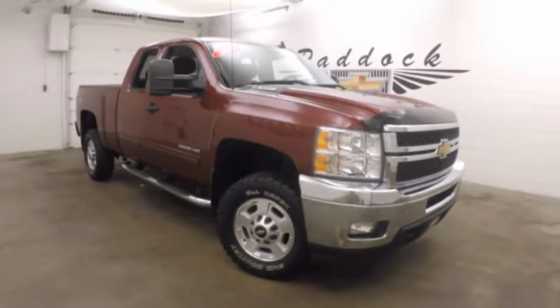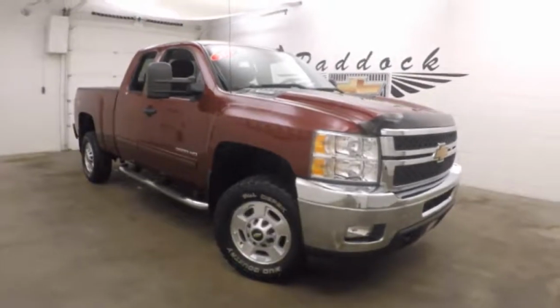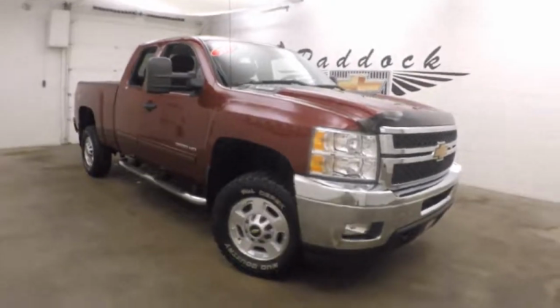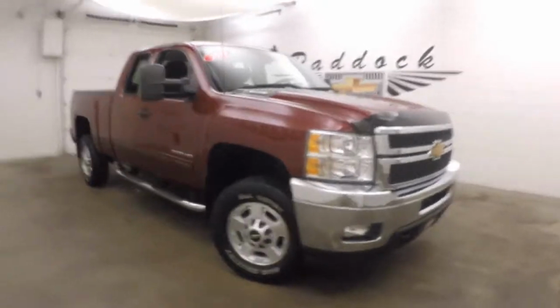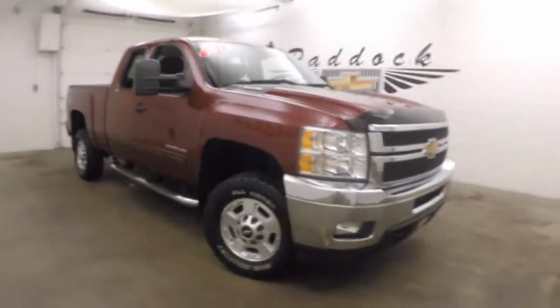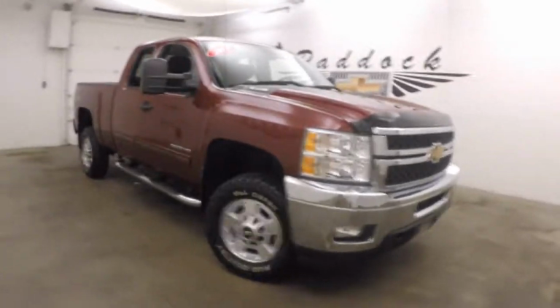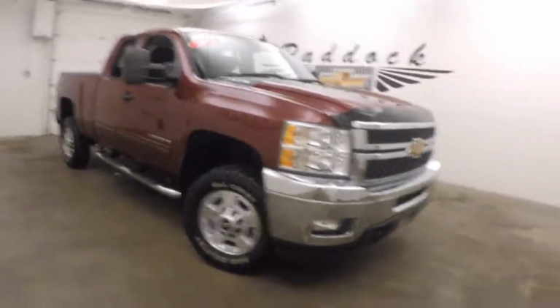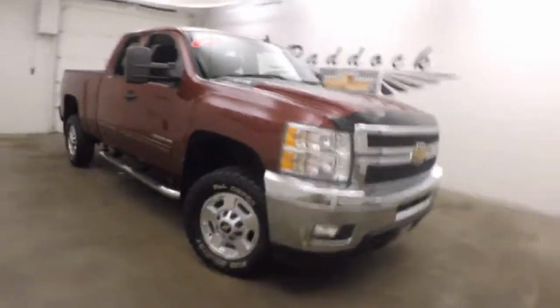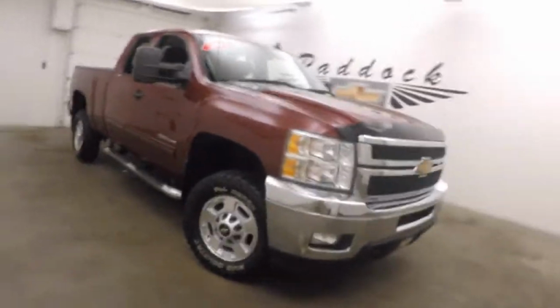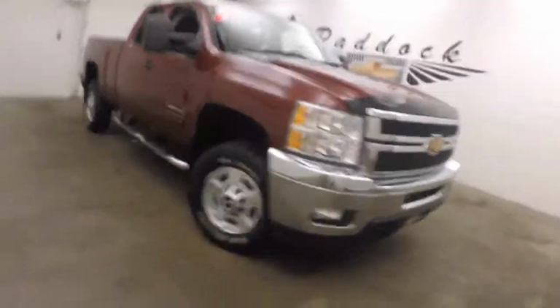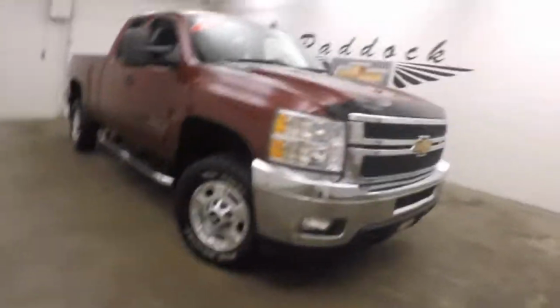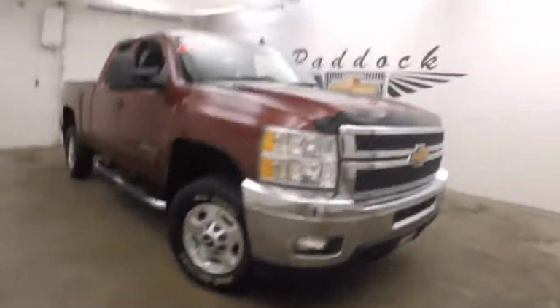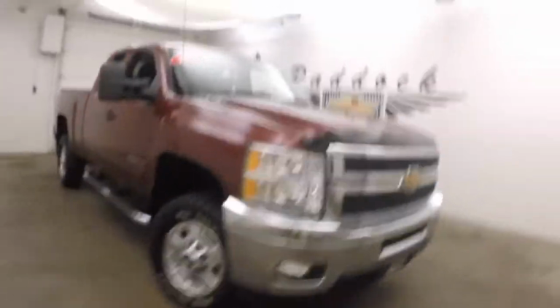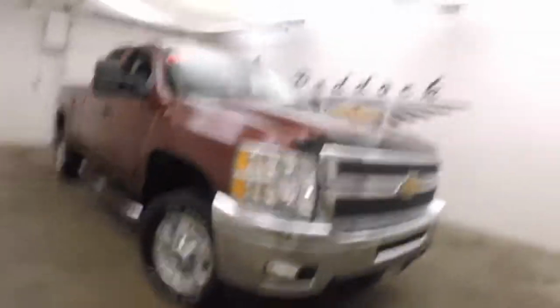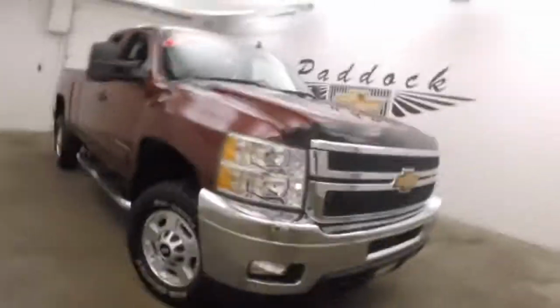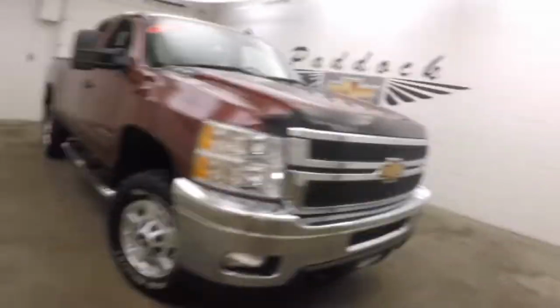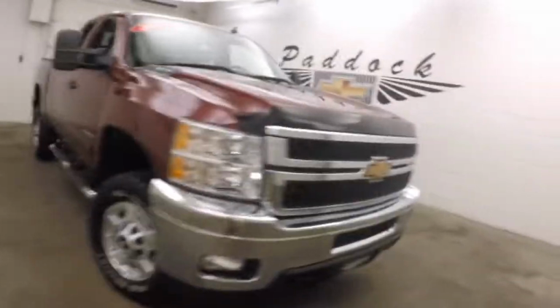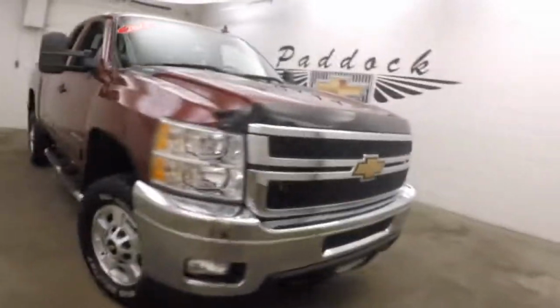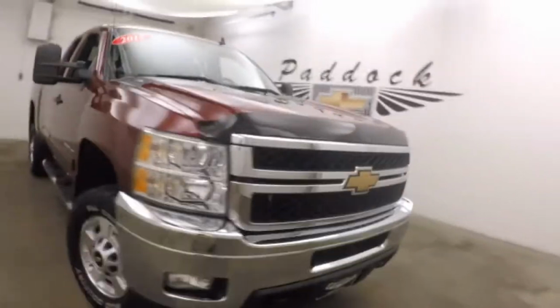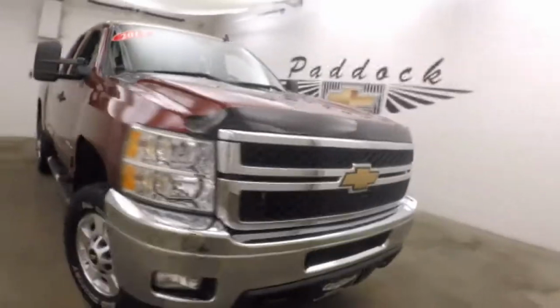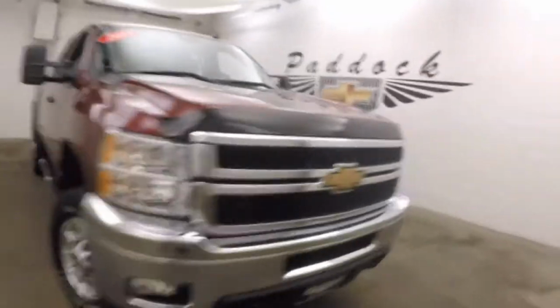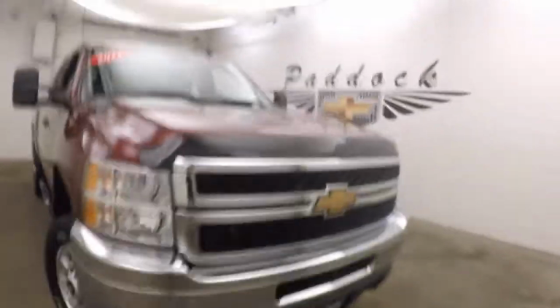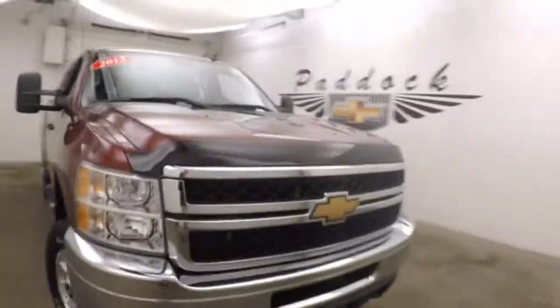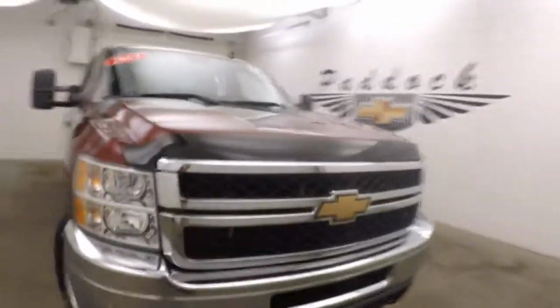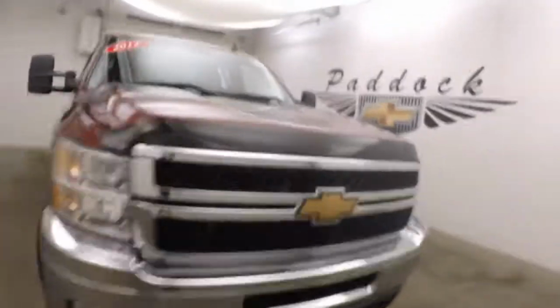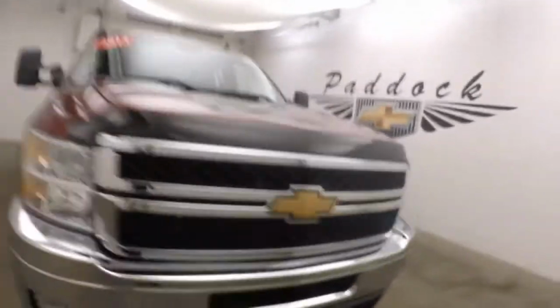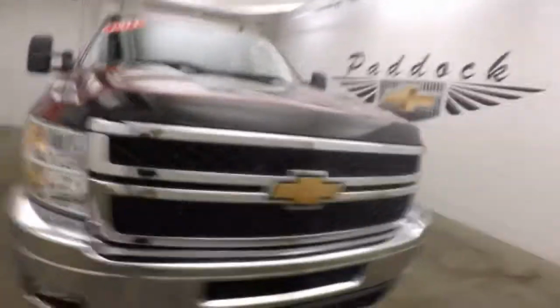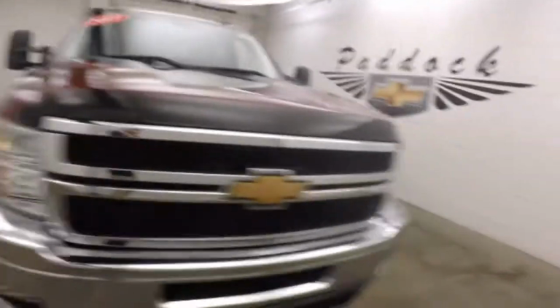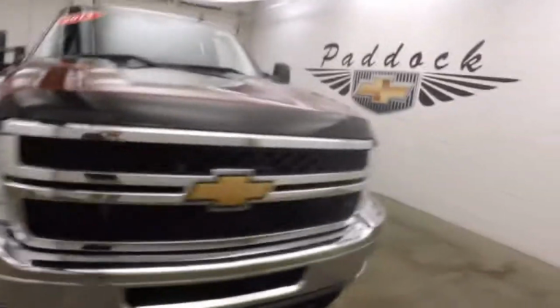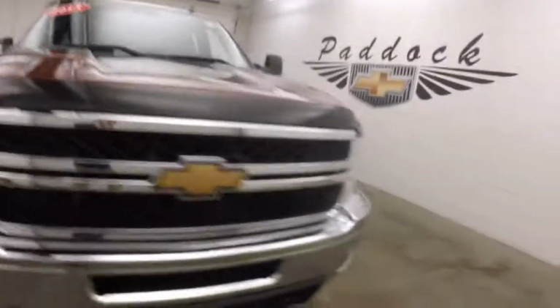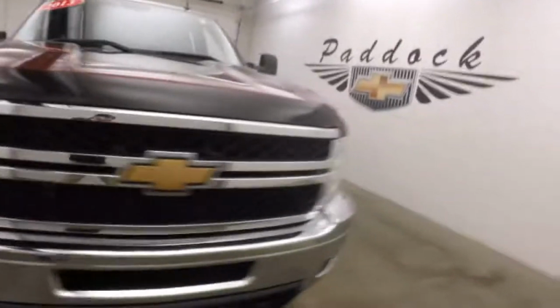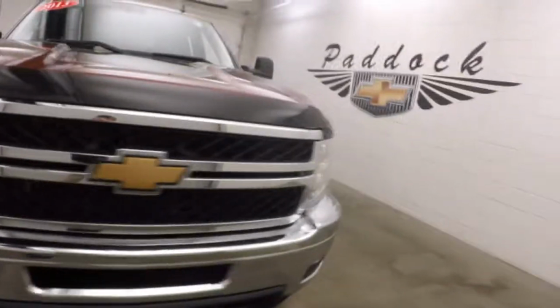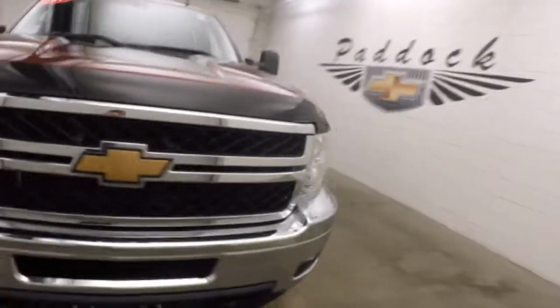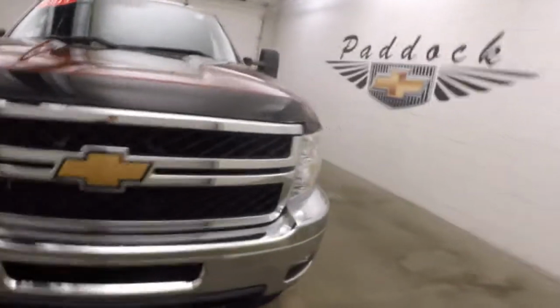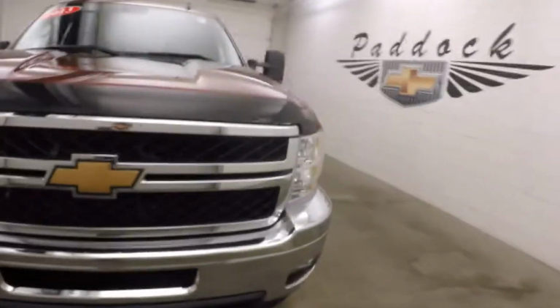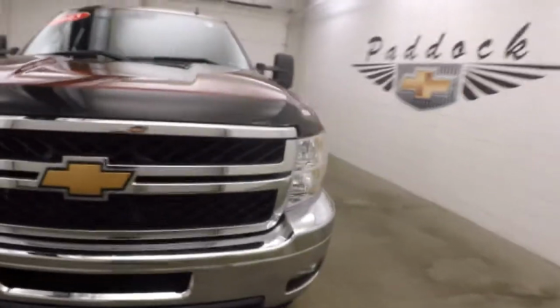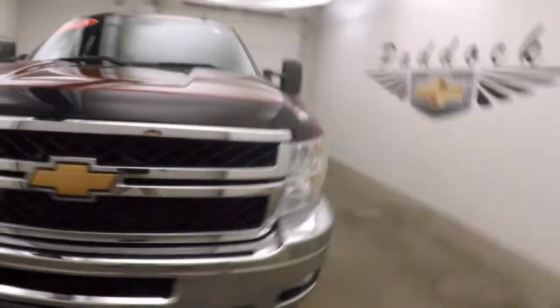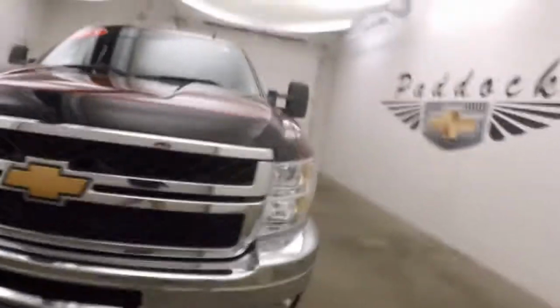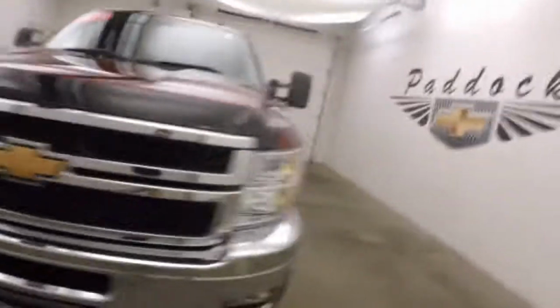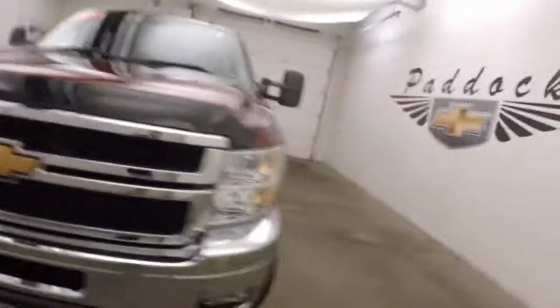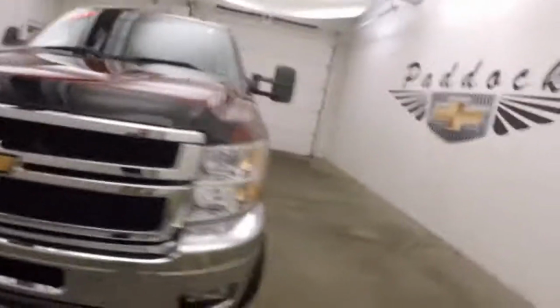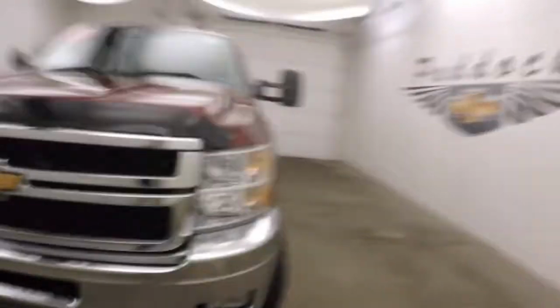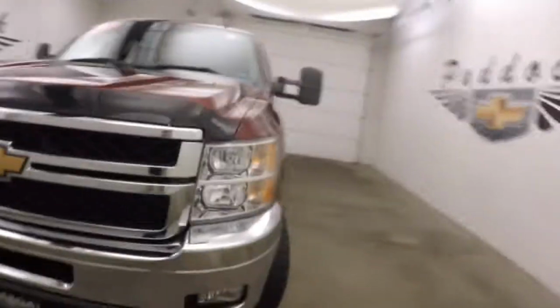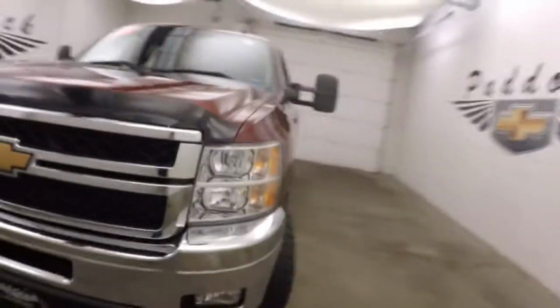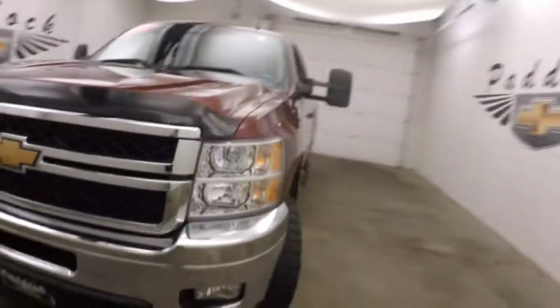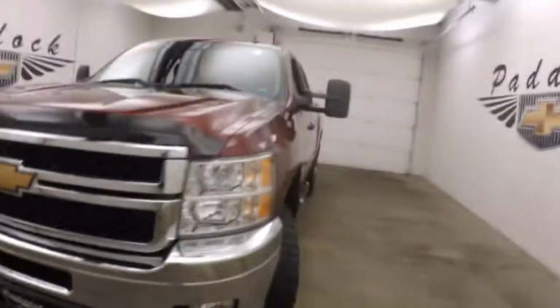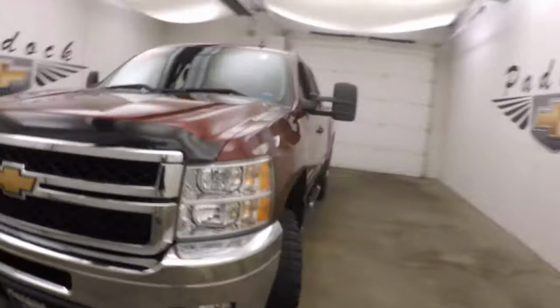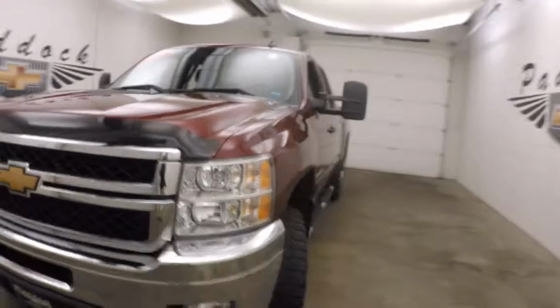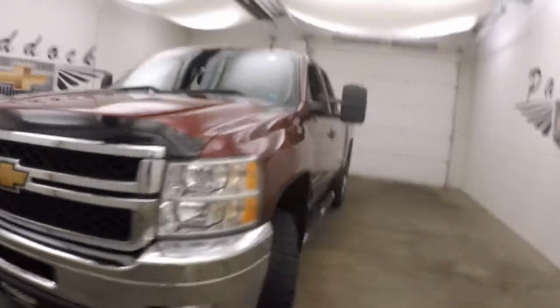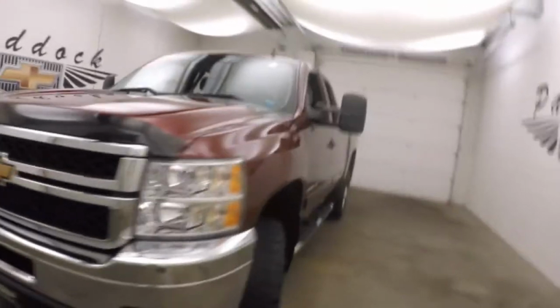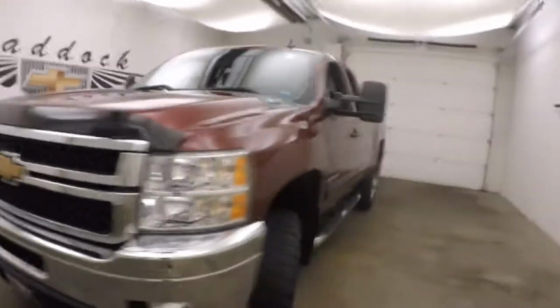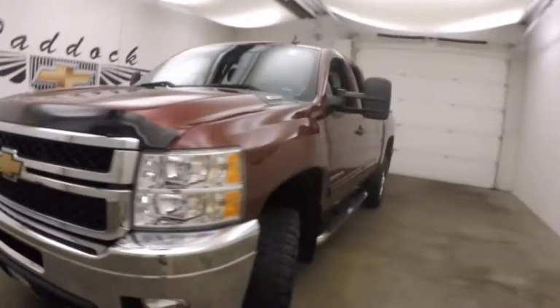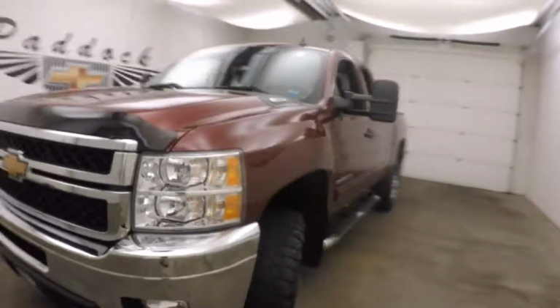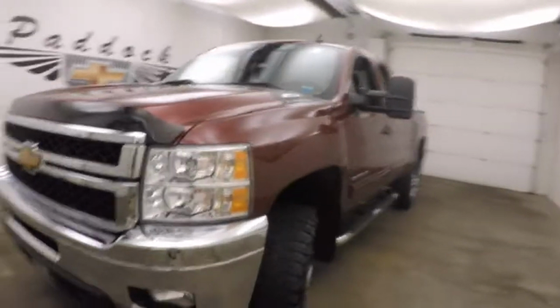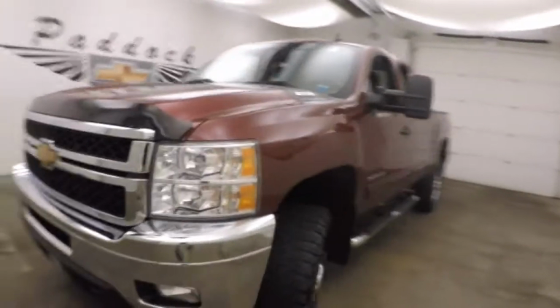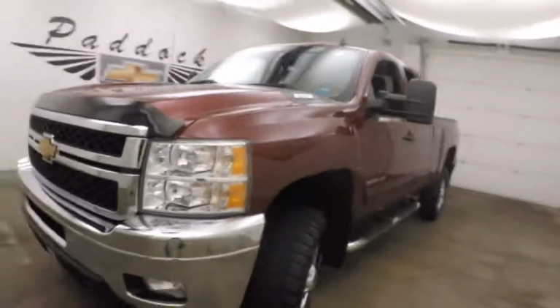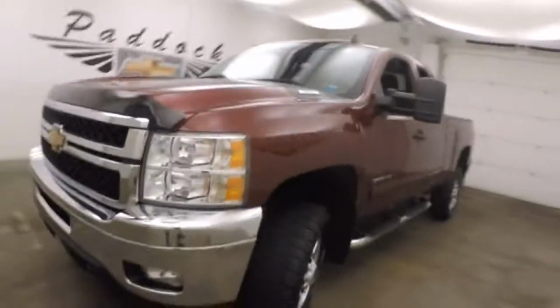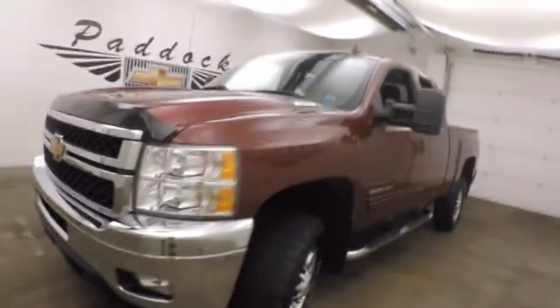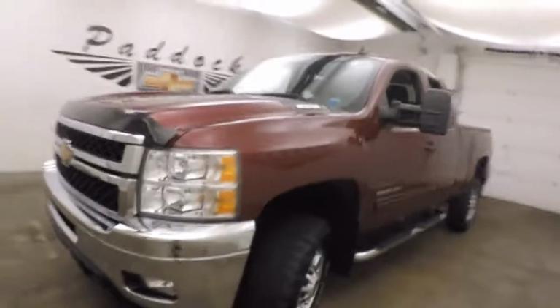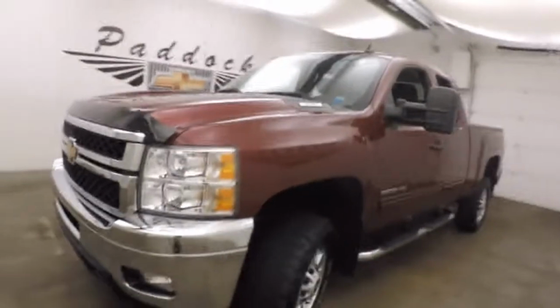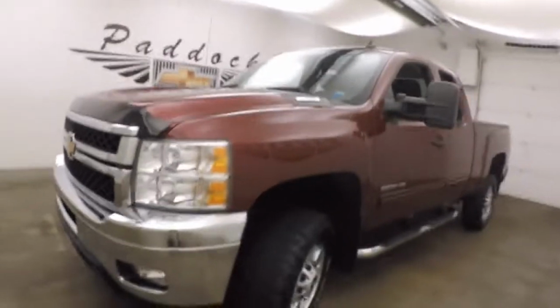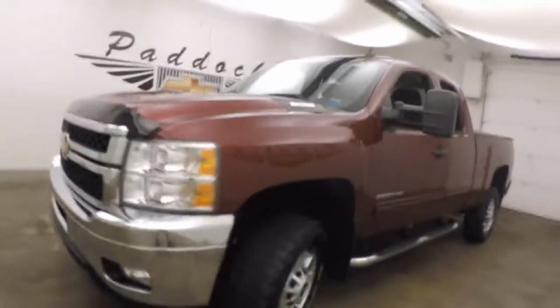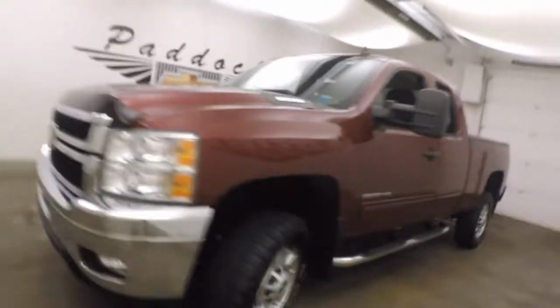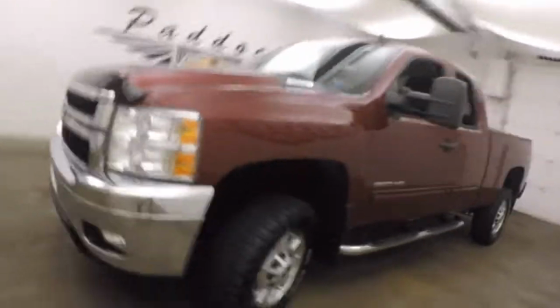It's a 2013 Chevy Silverado 2500 HD. It has a Vortec V8 in it.